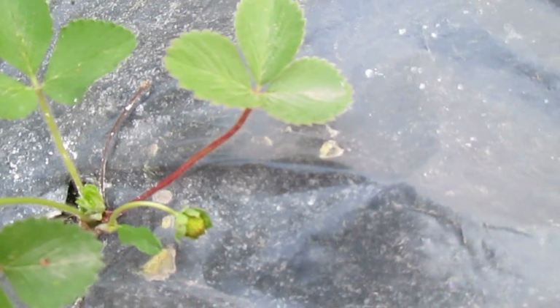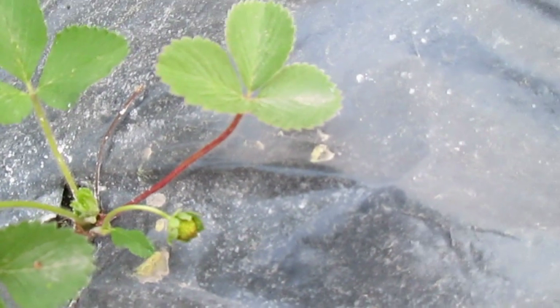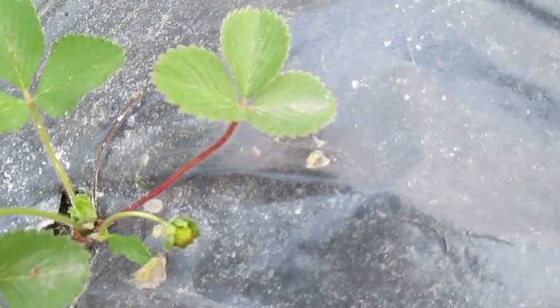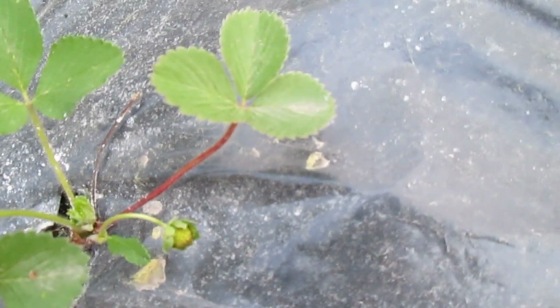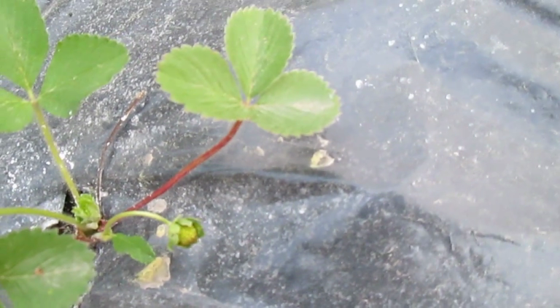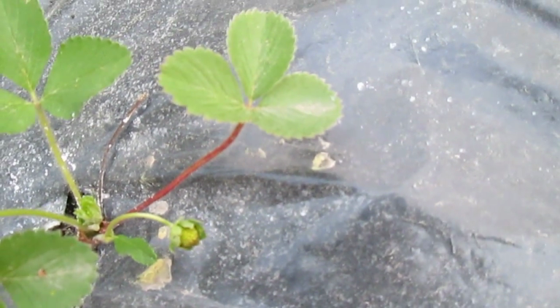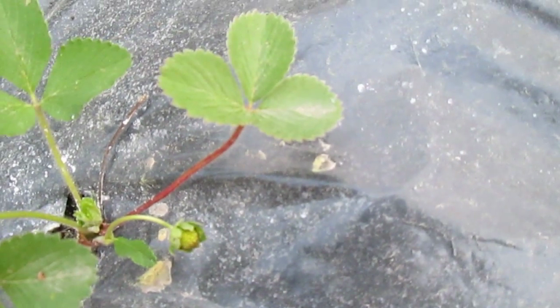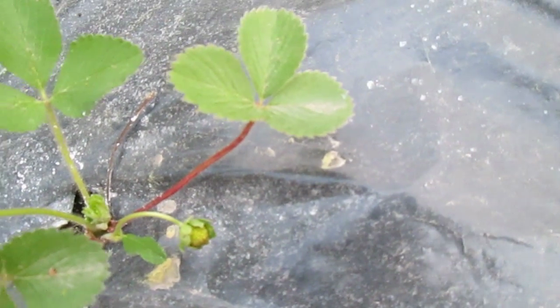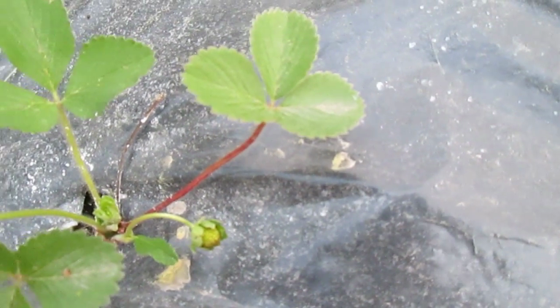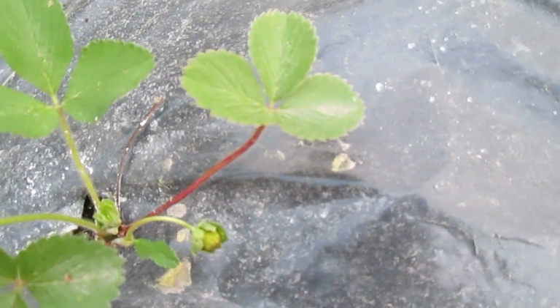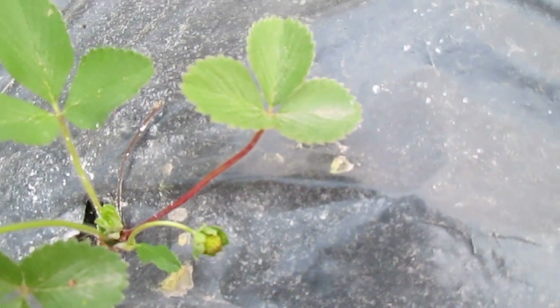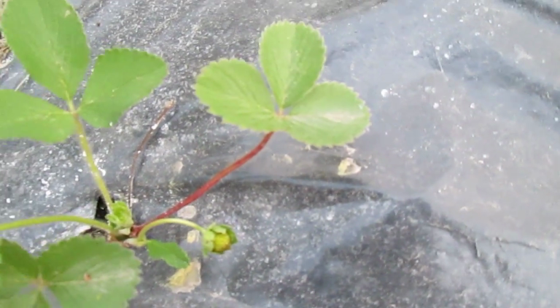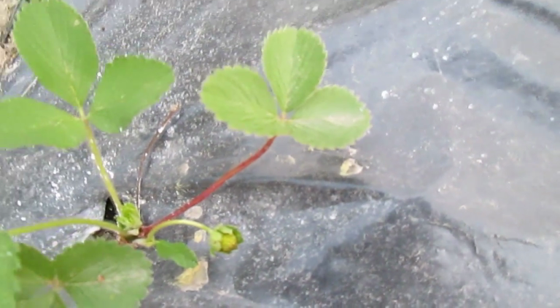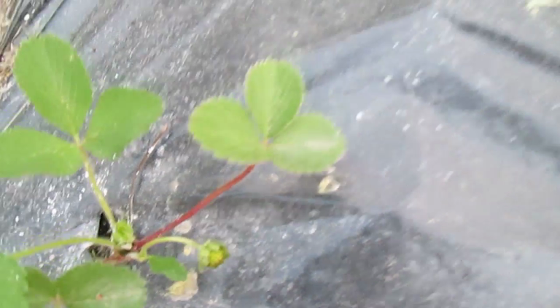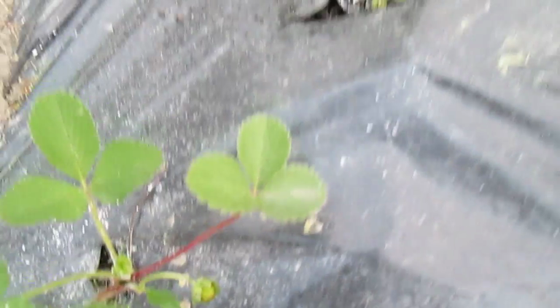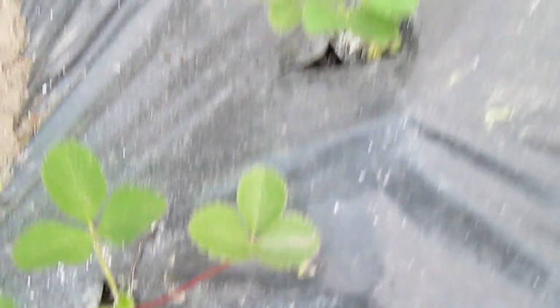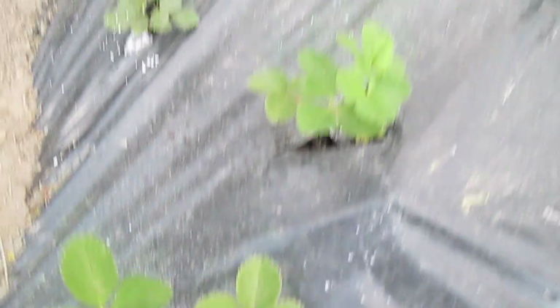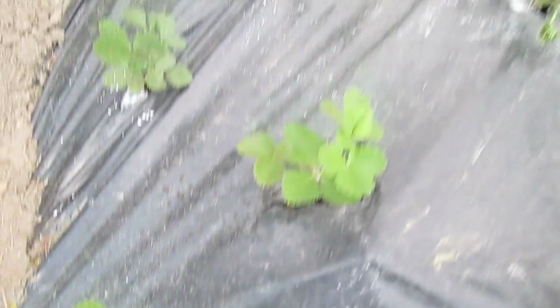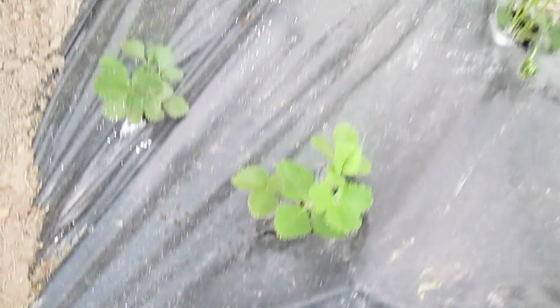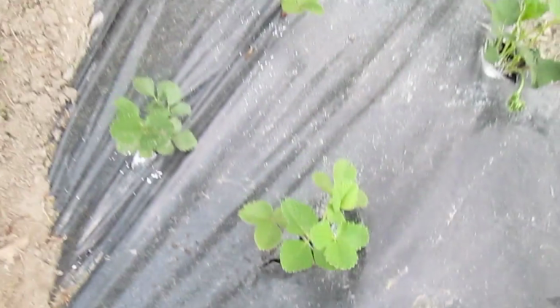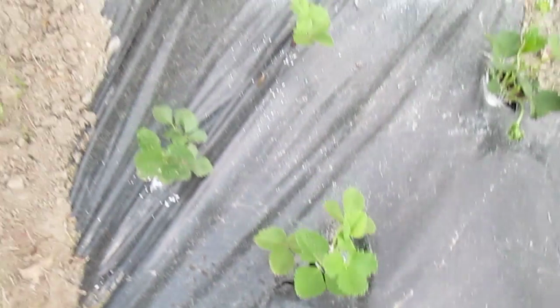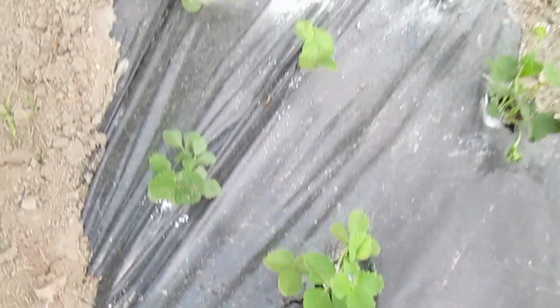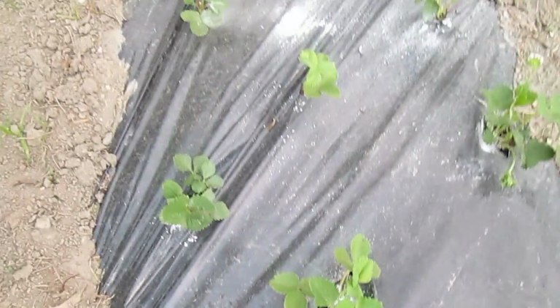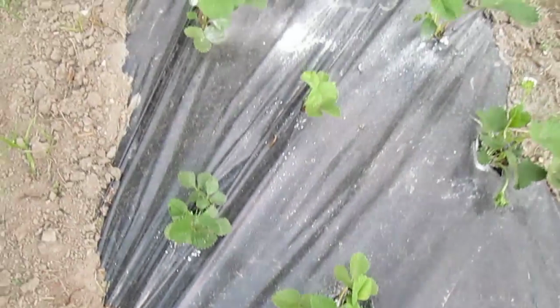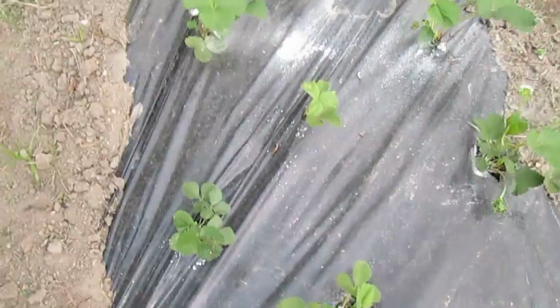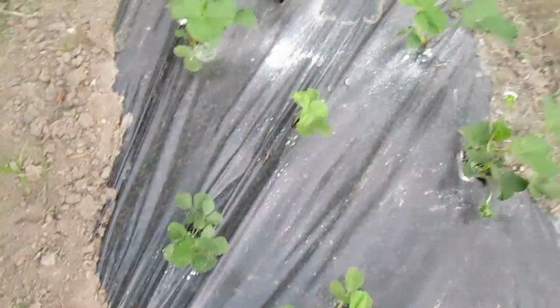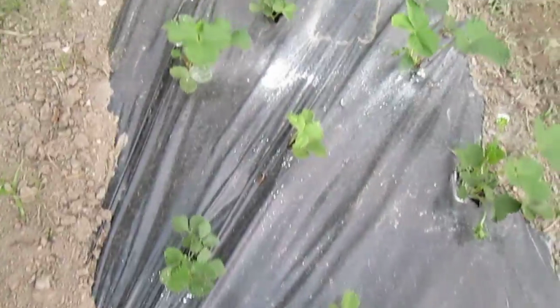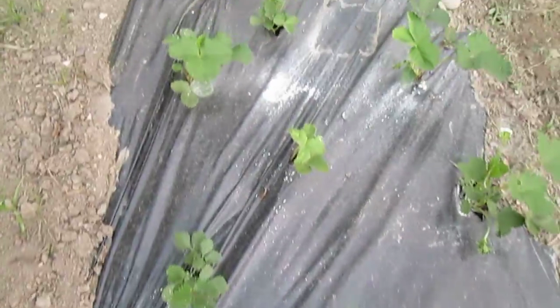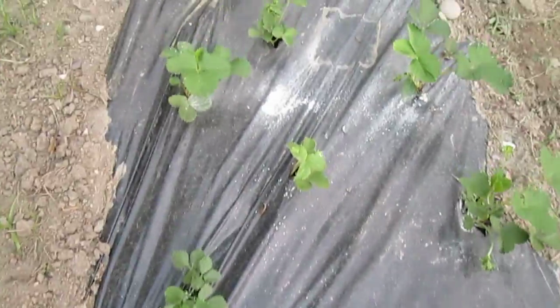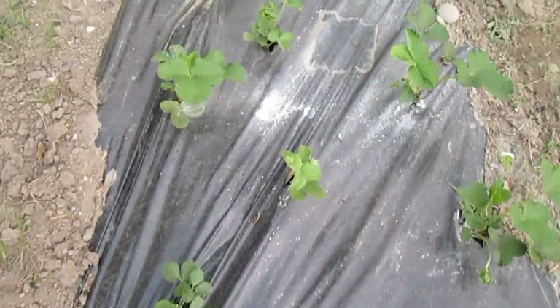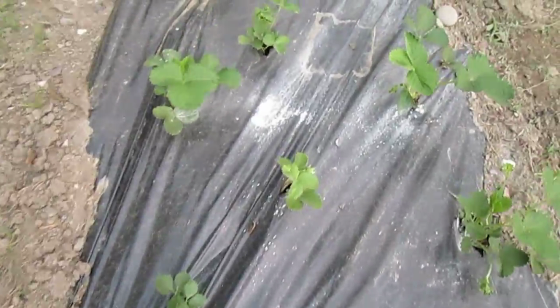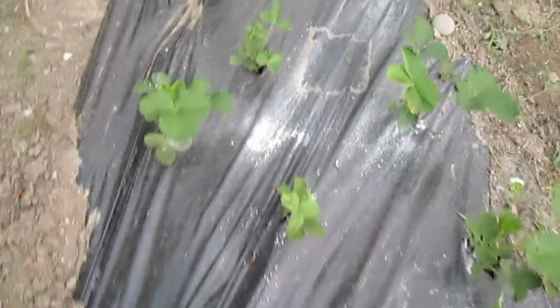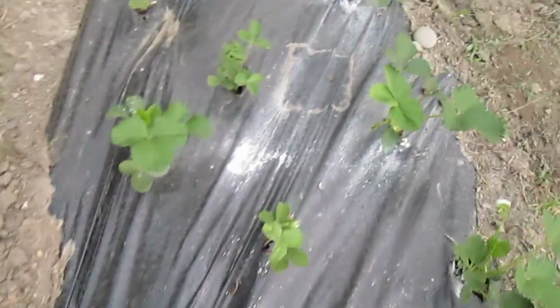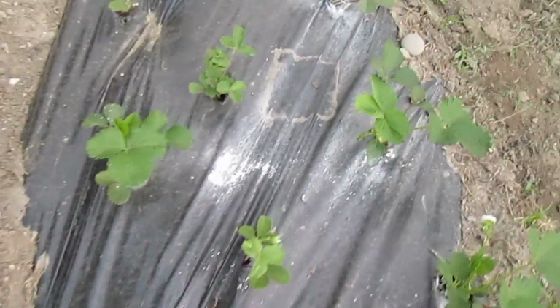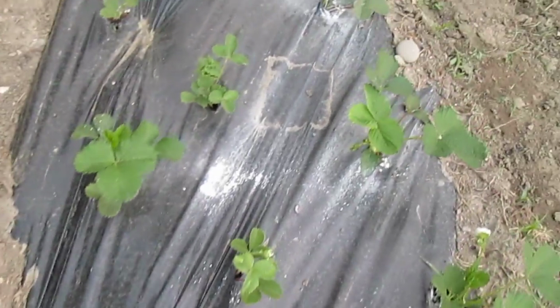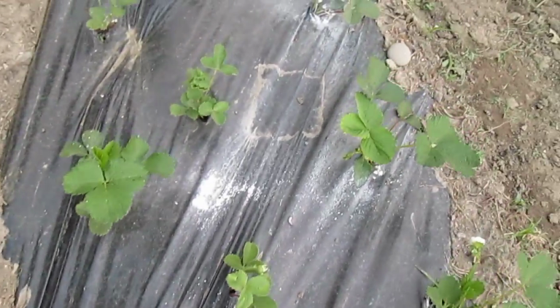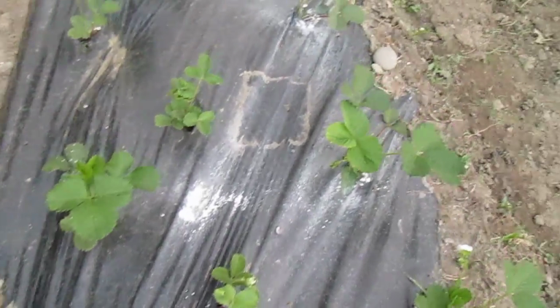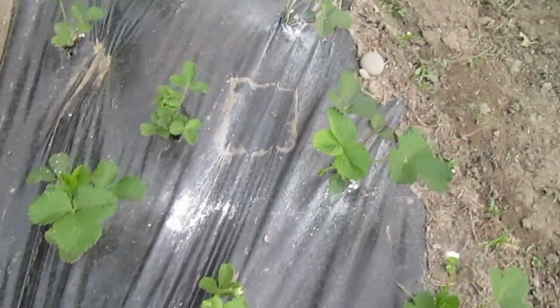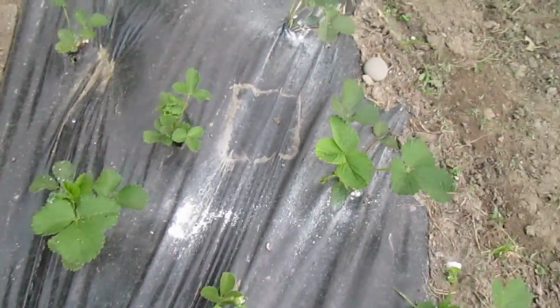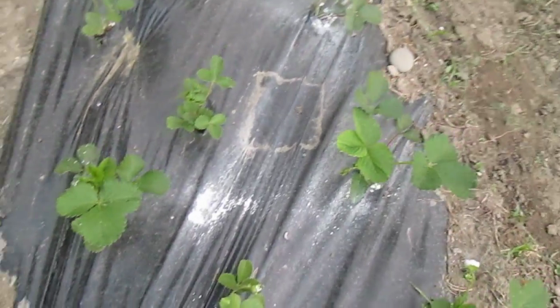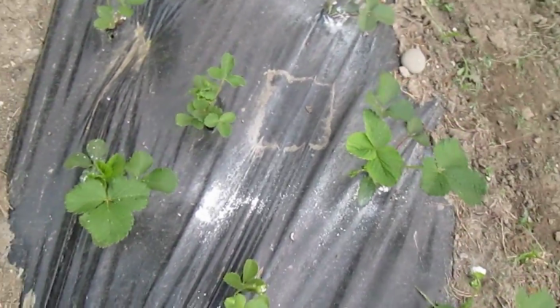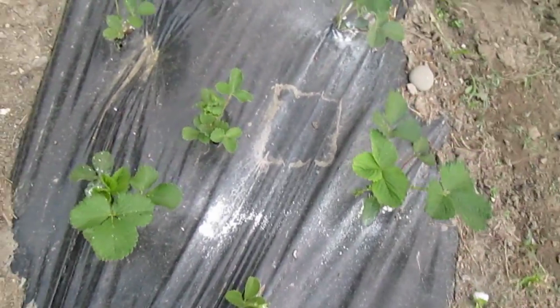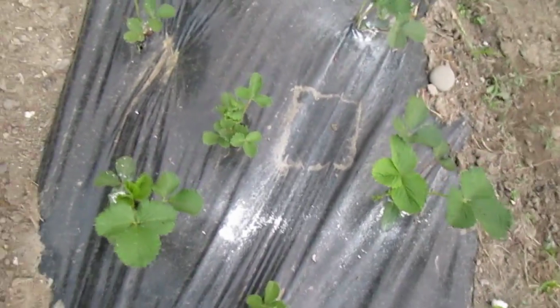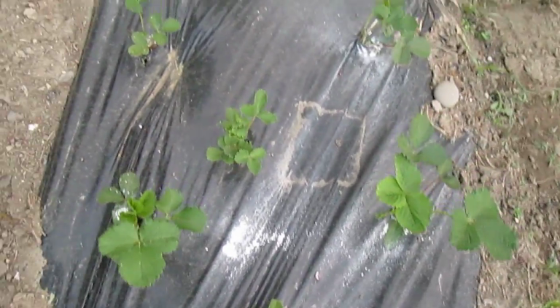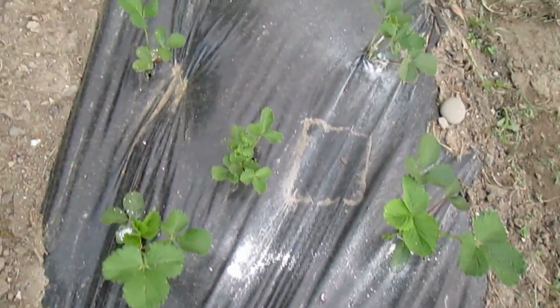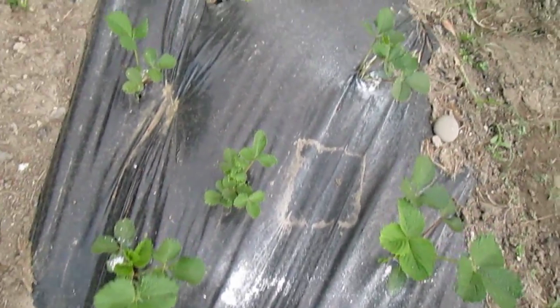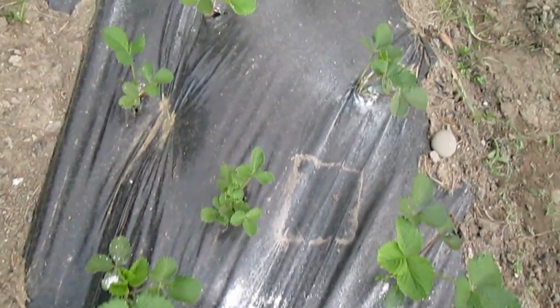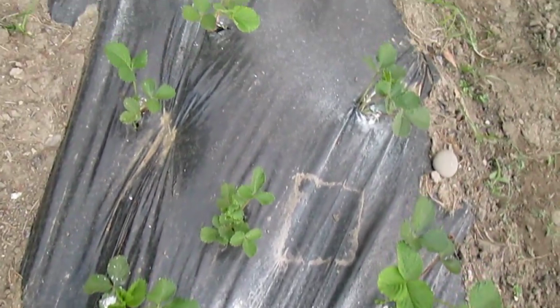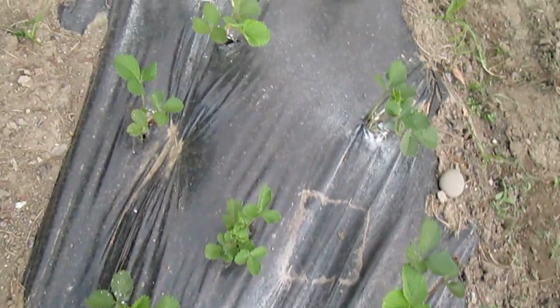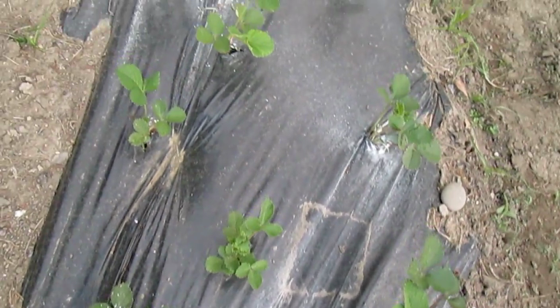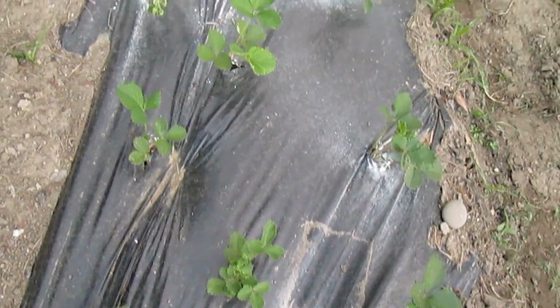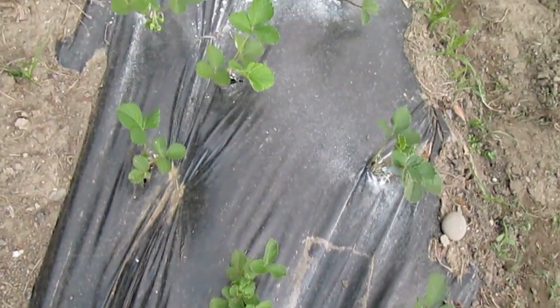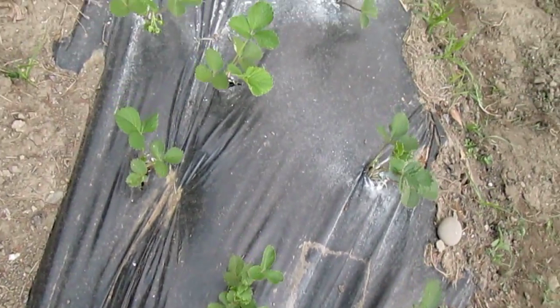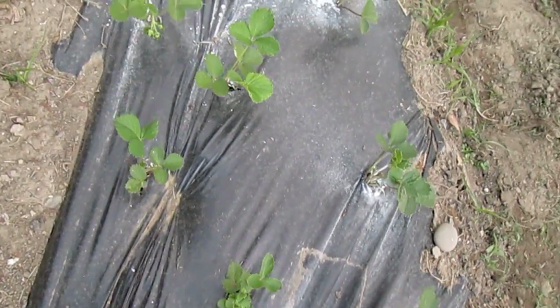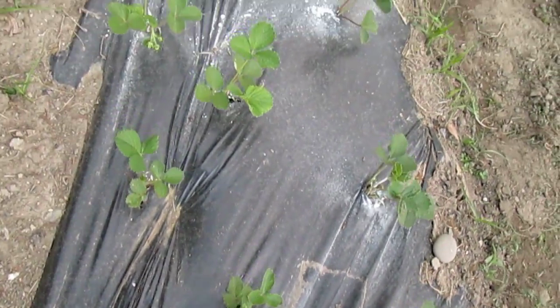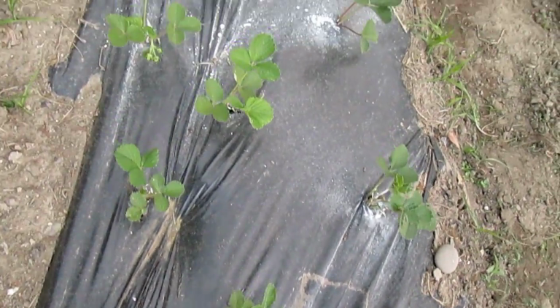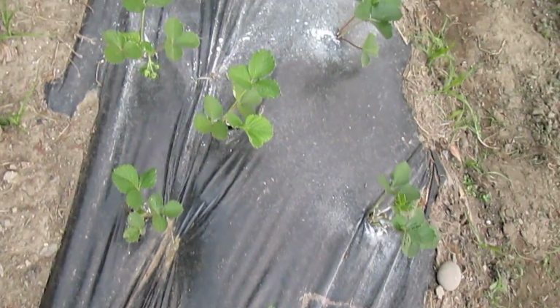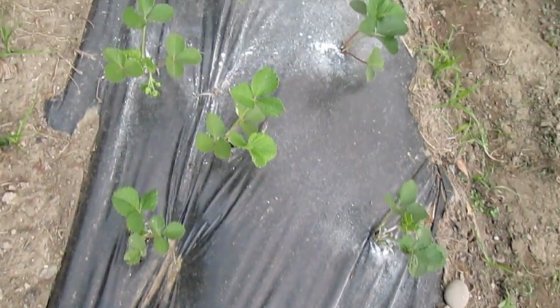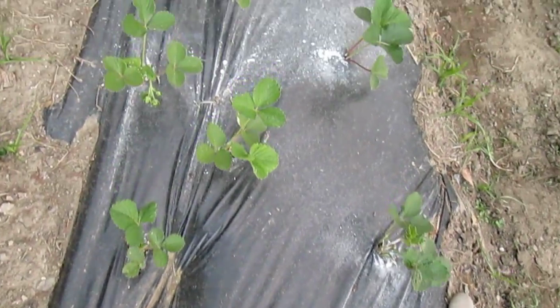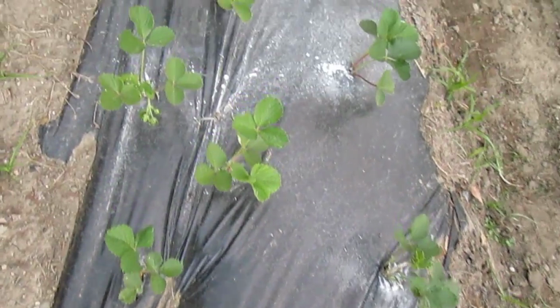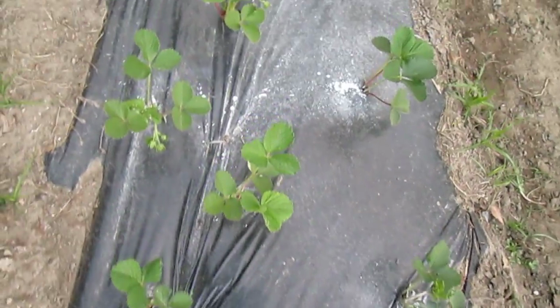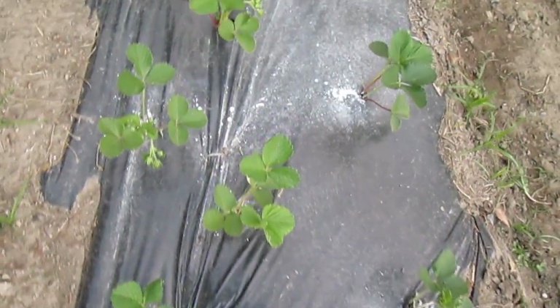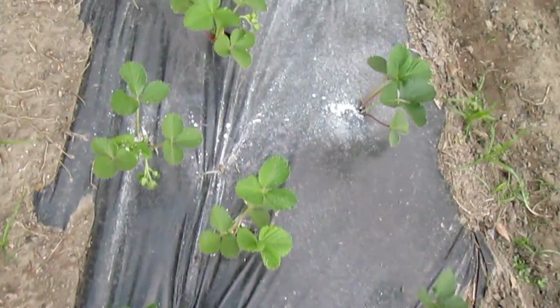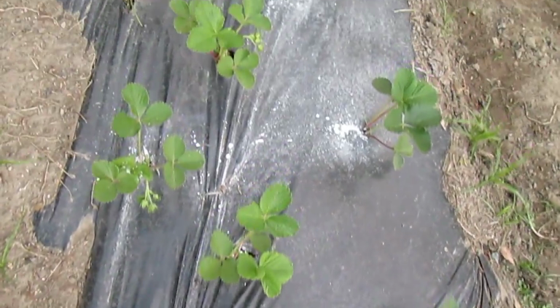These are Seascape strawberries — these first few, actually the first 25.